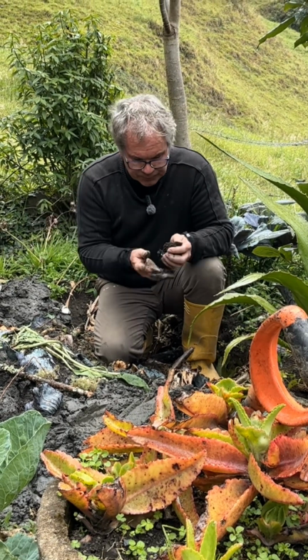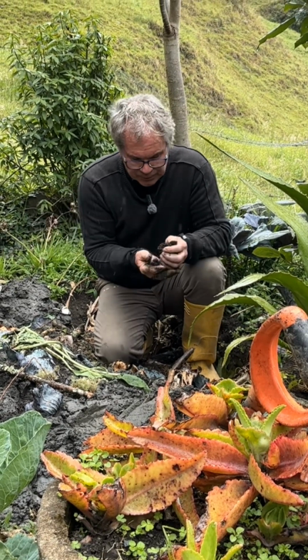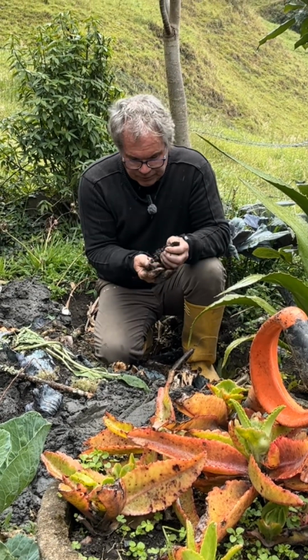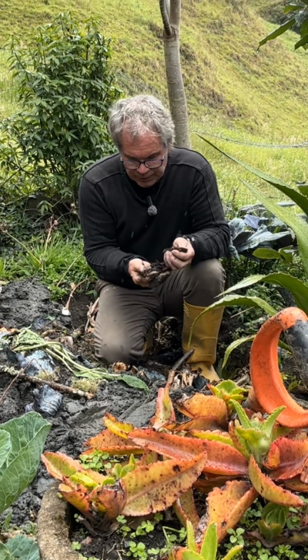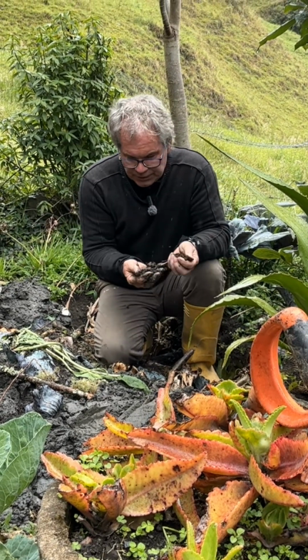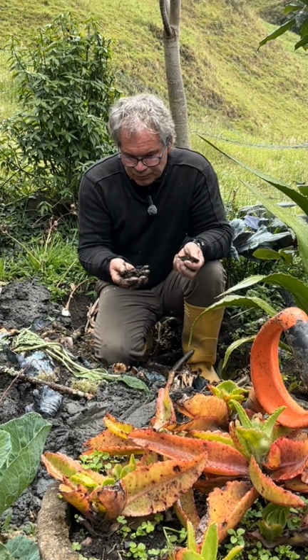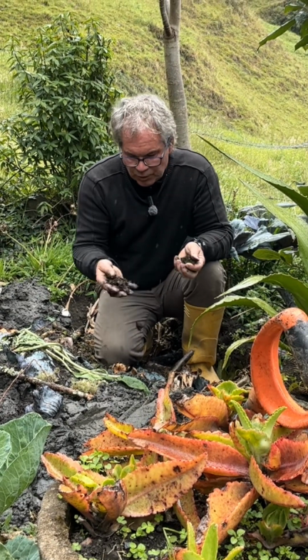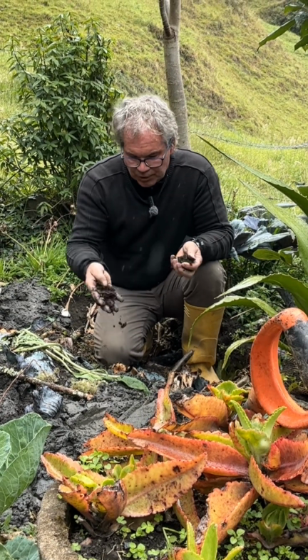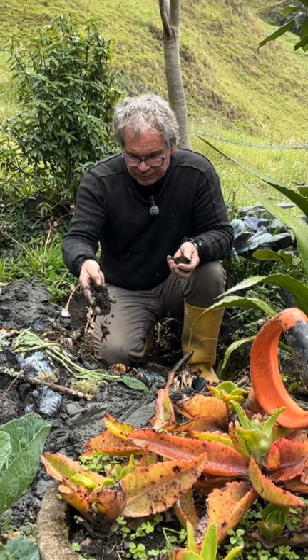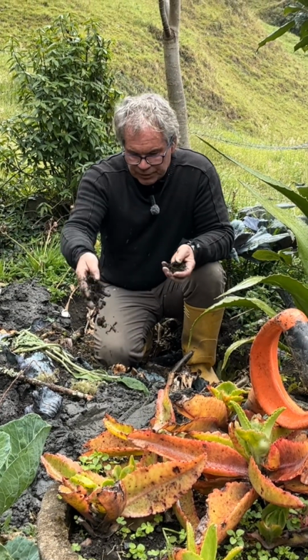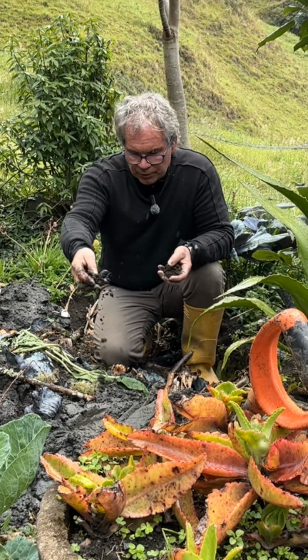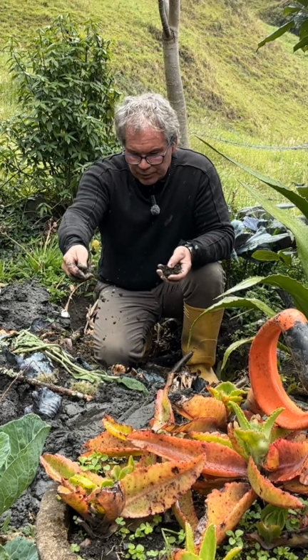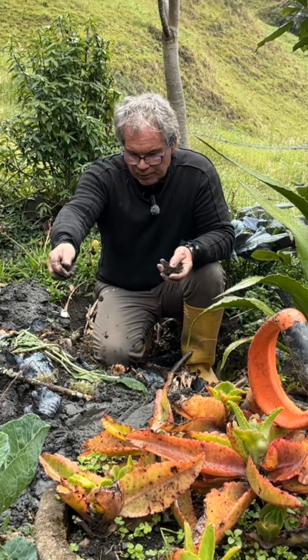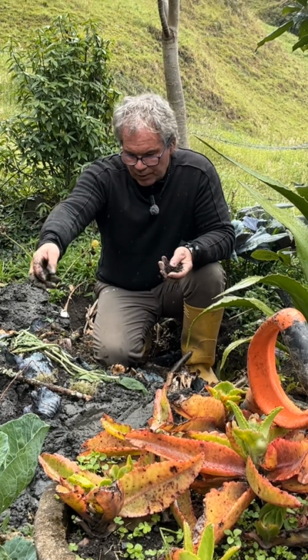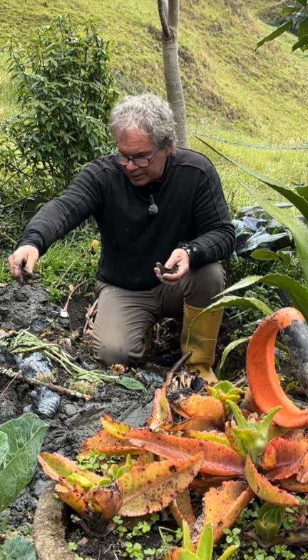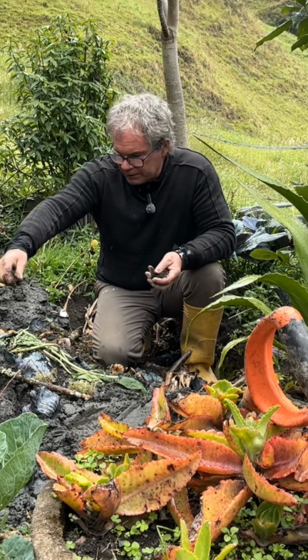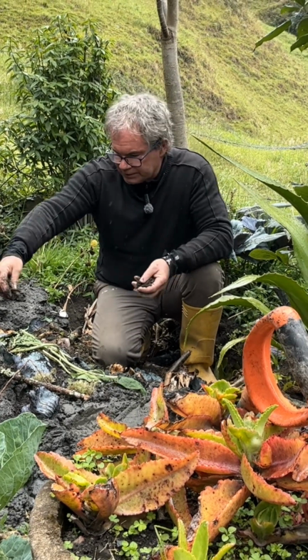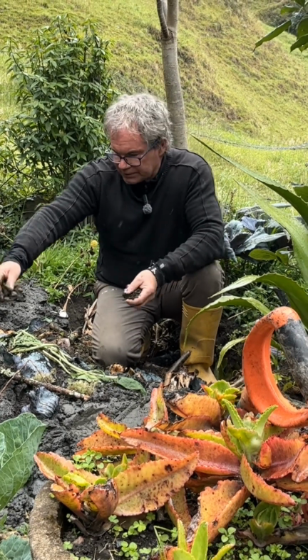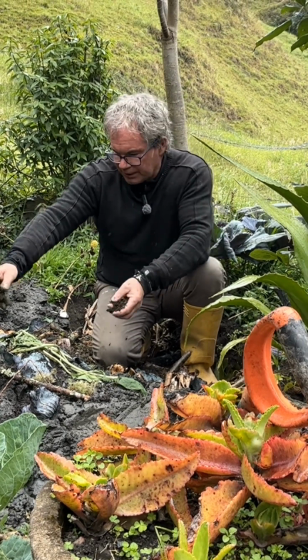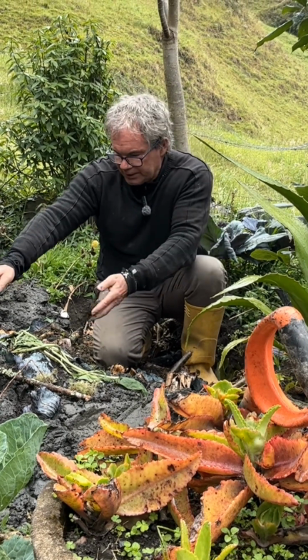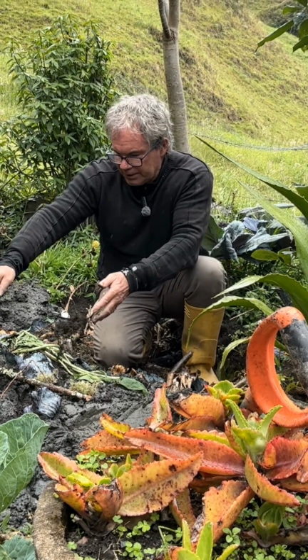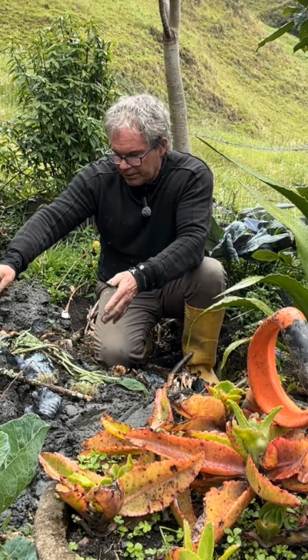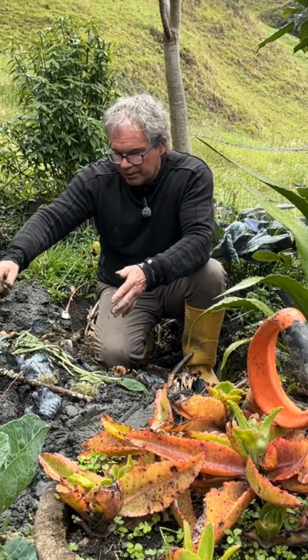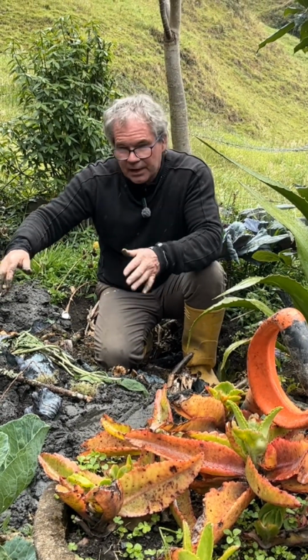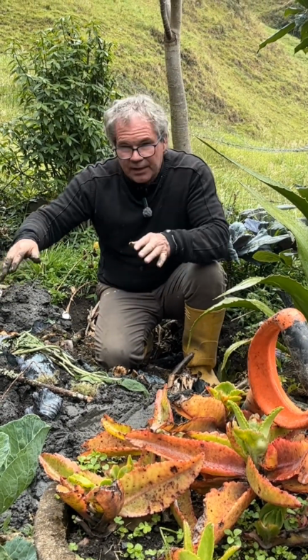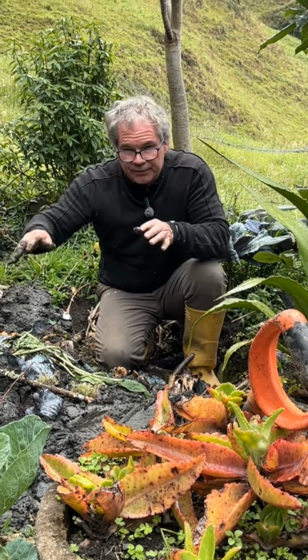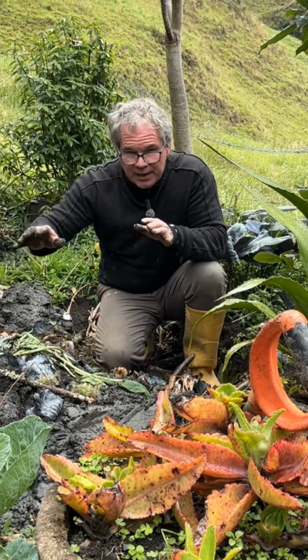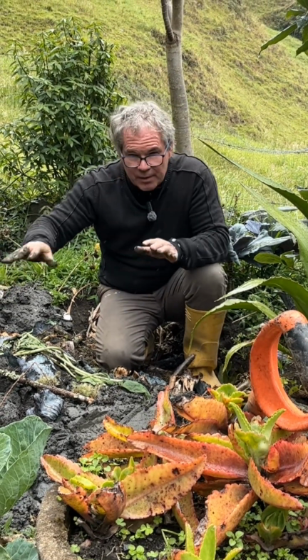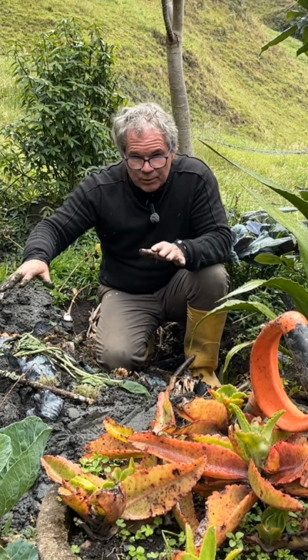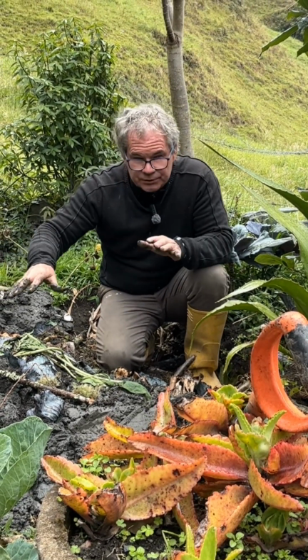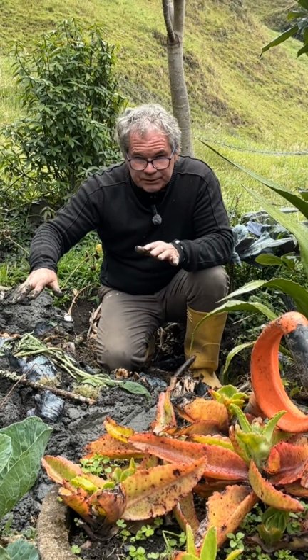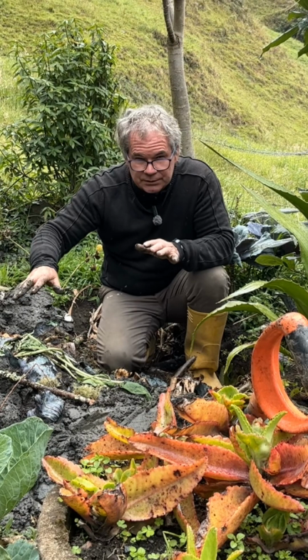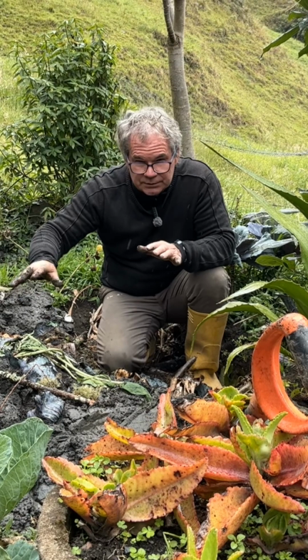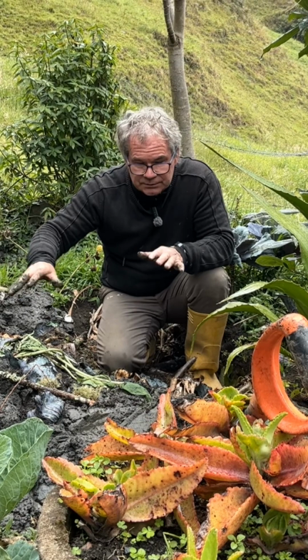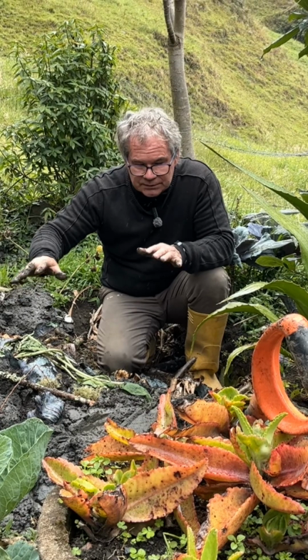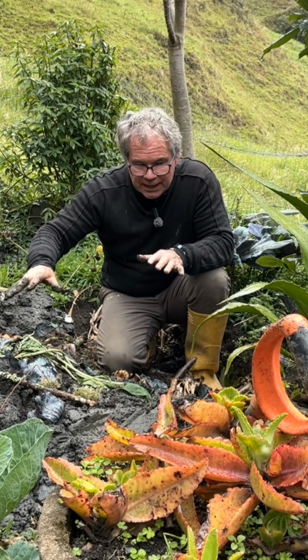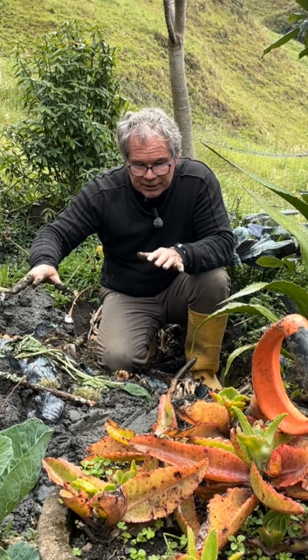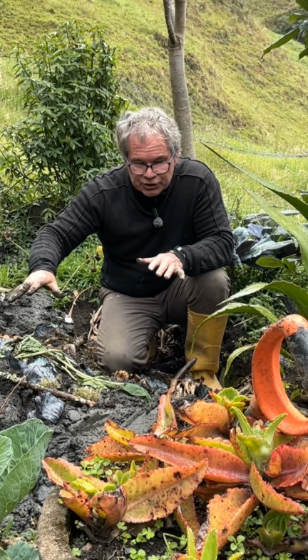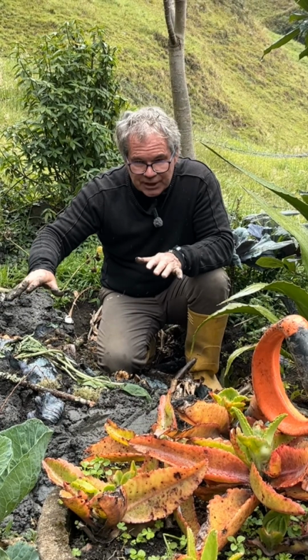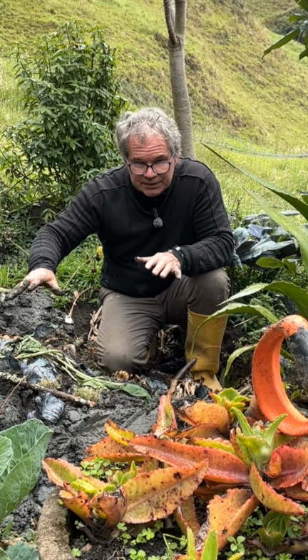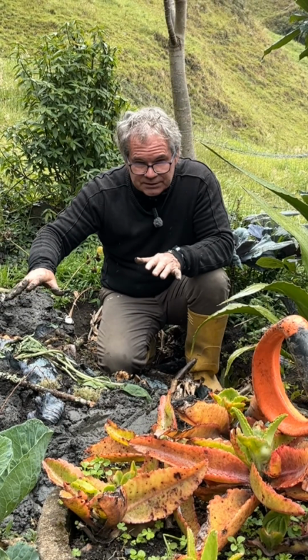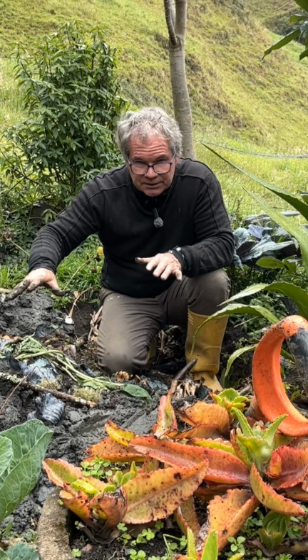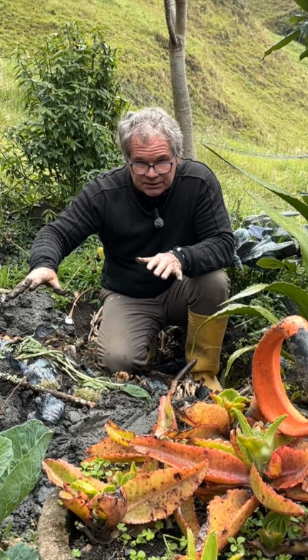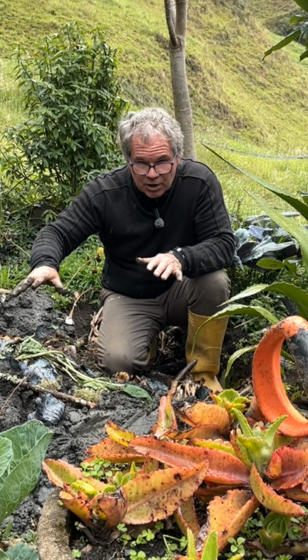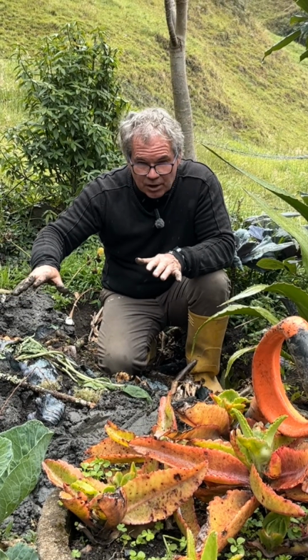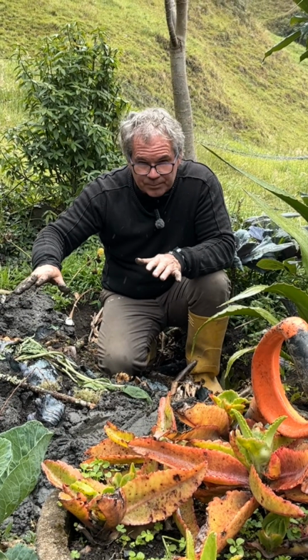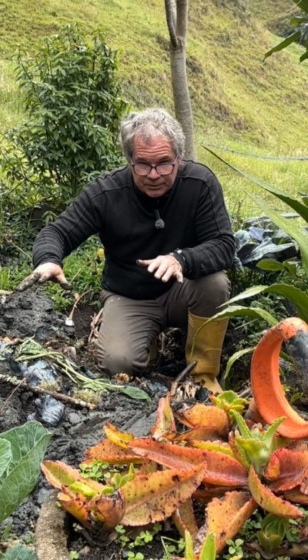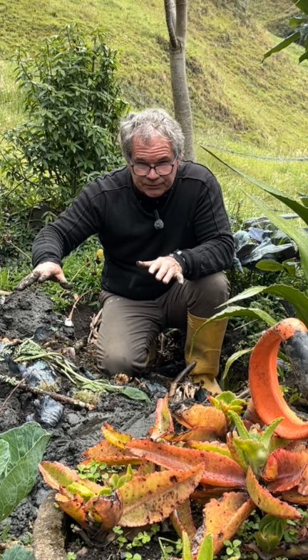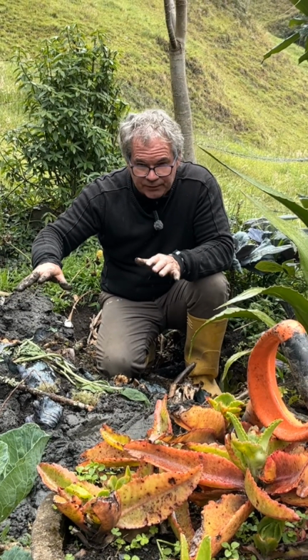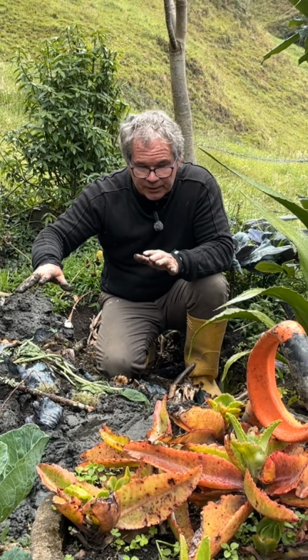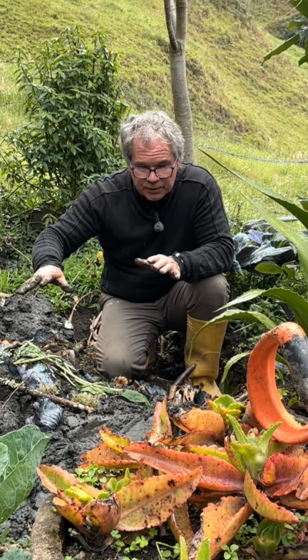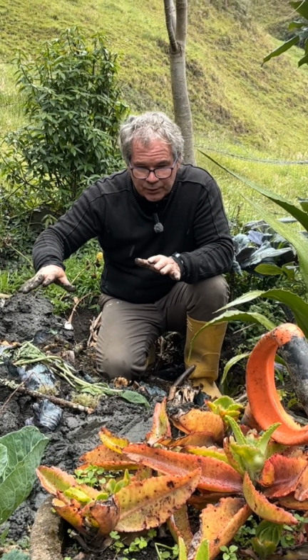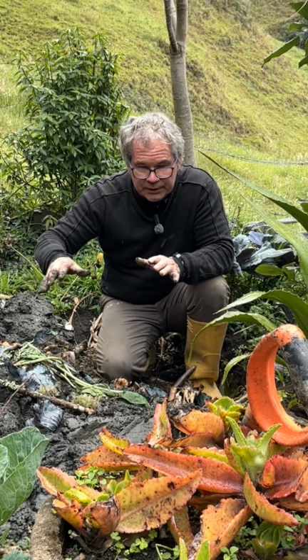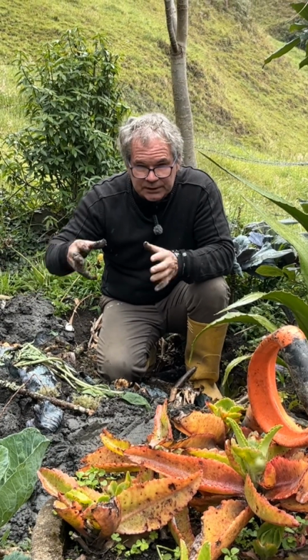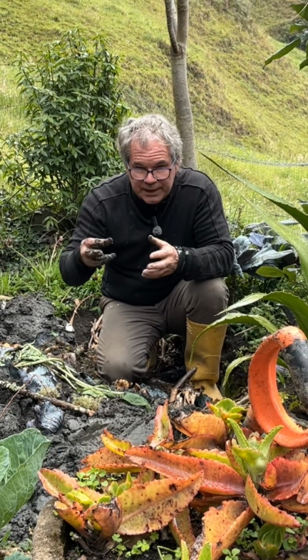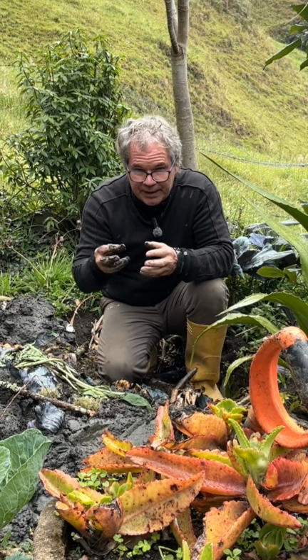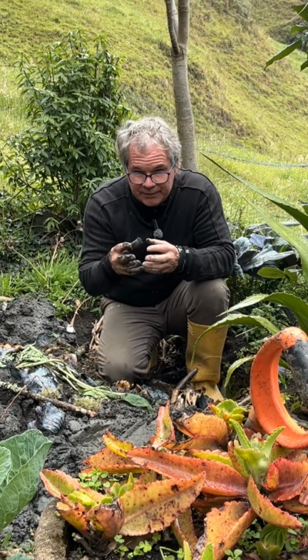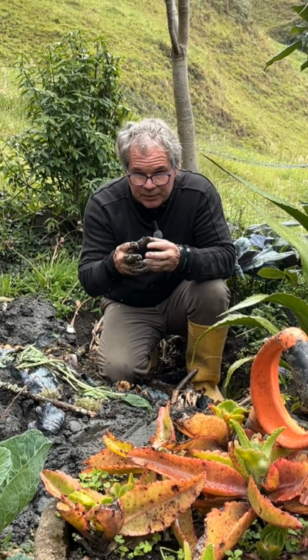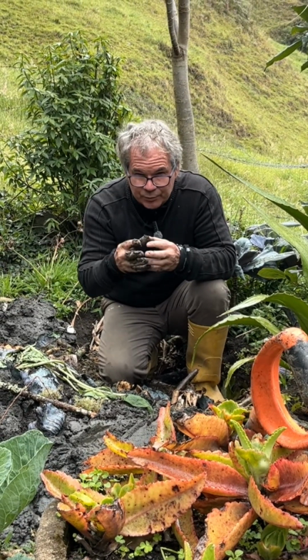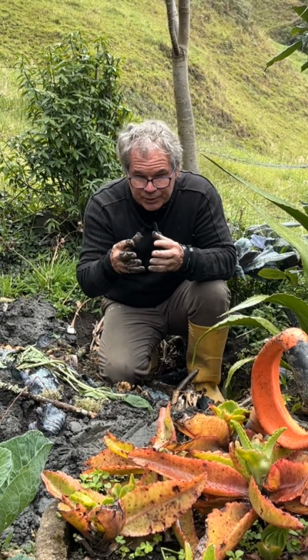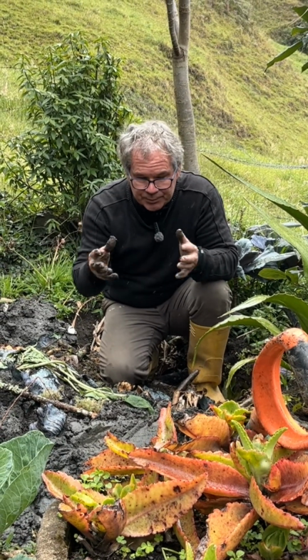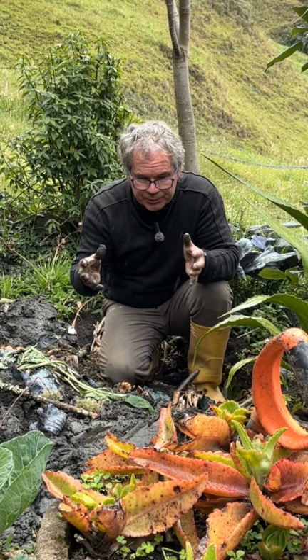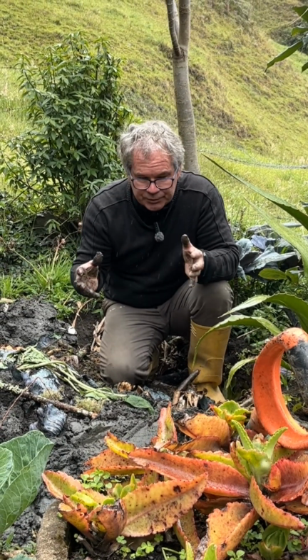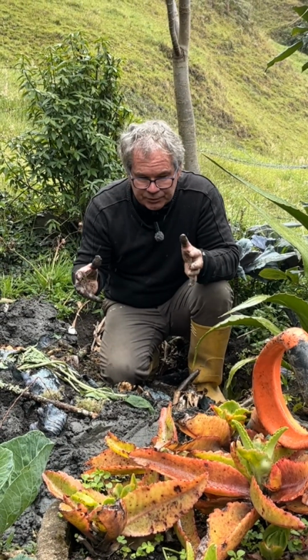These worms go to work inside here and they will digest this compost very quickly, and they'll reproduce.